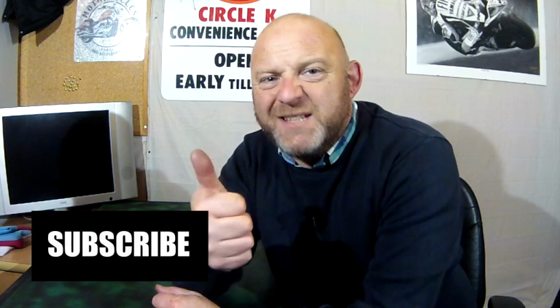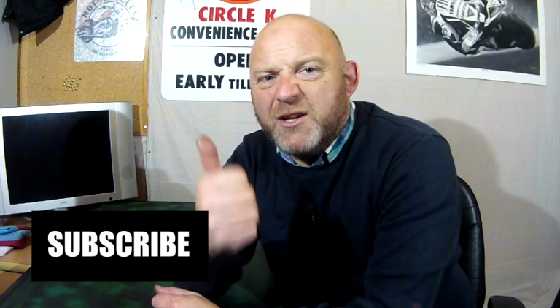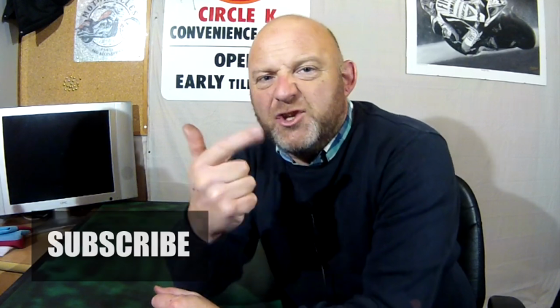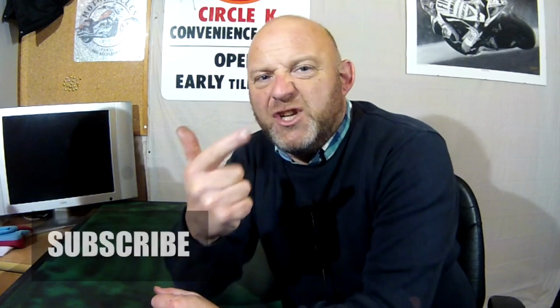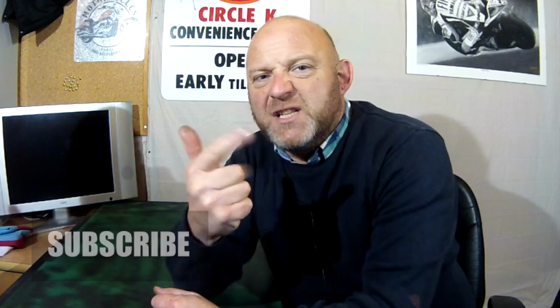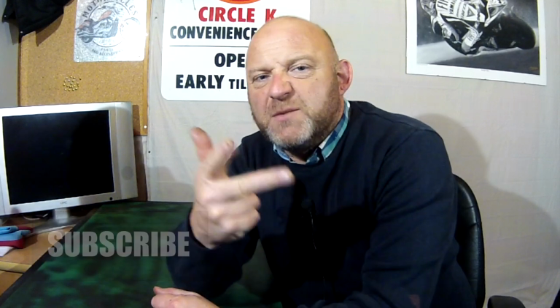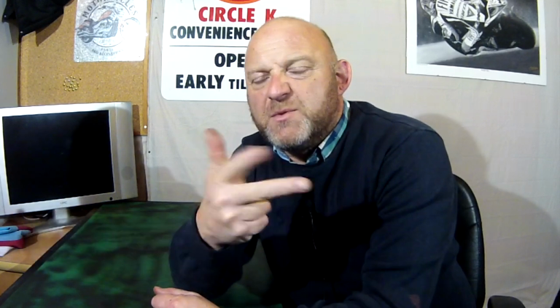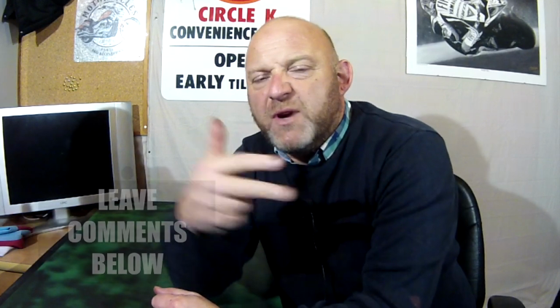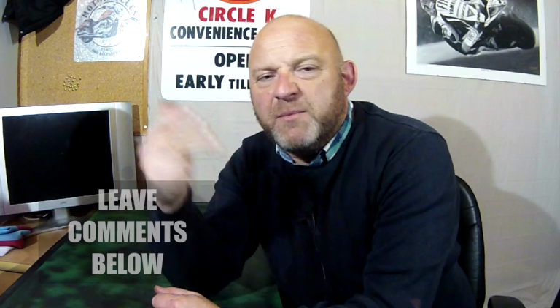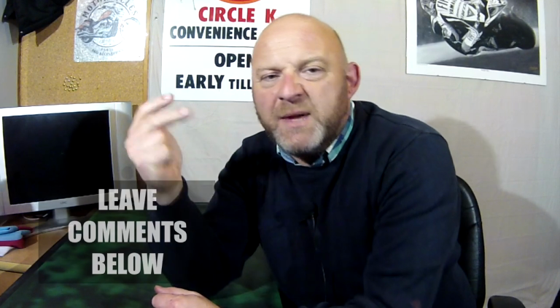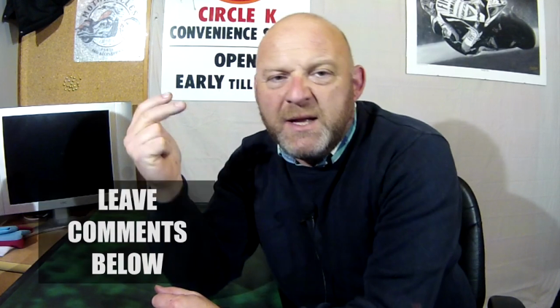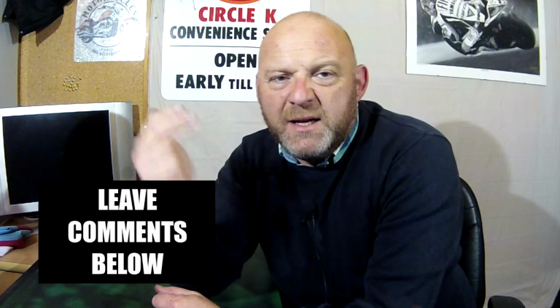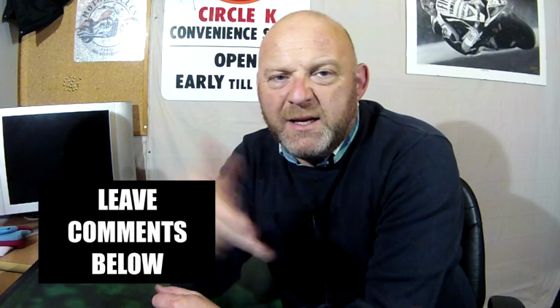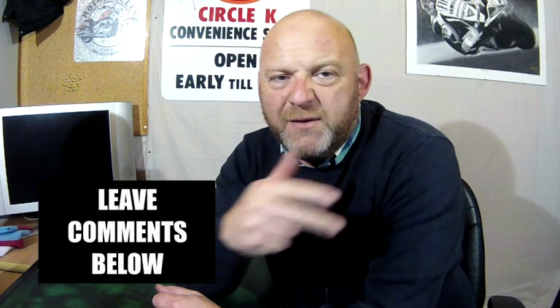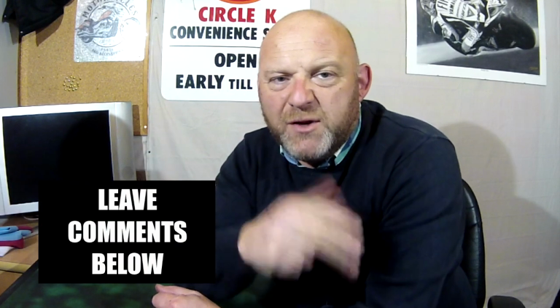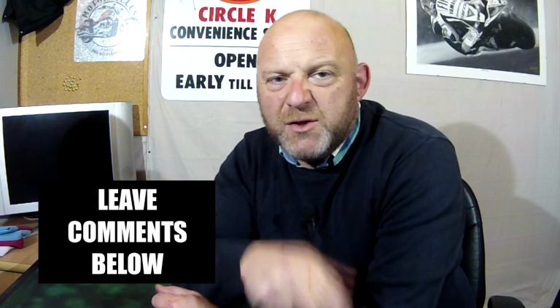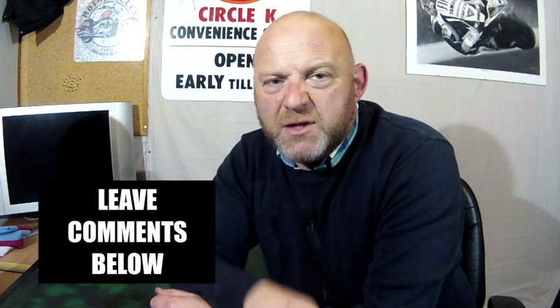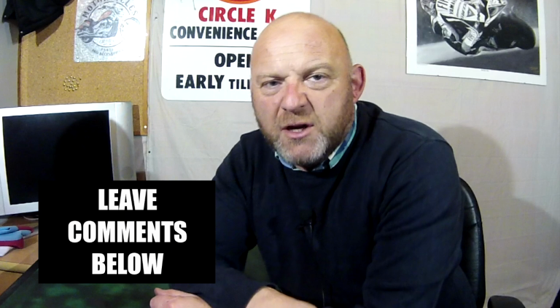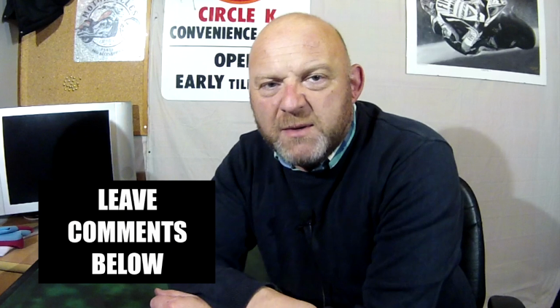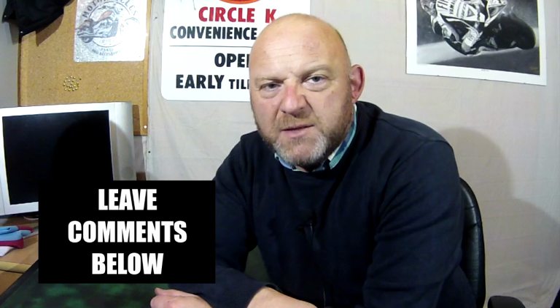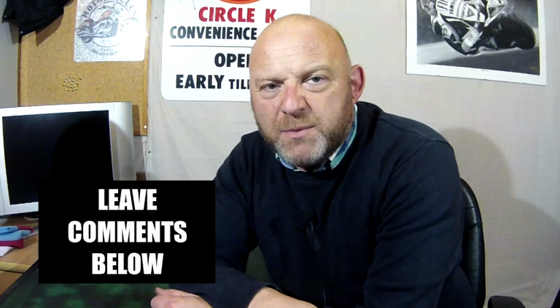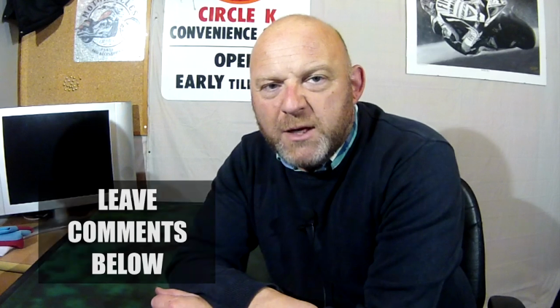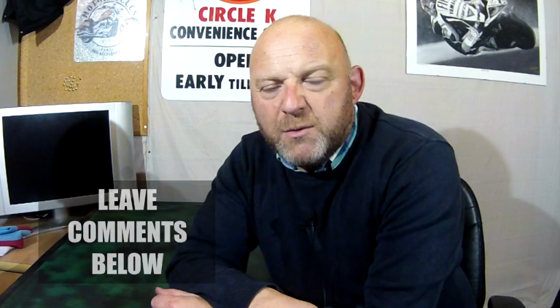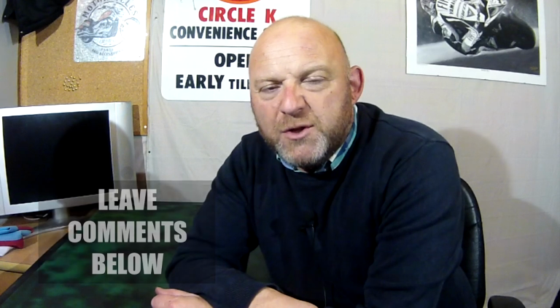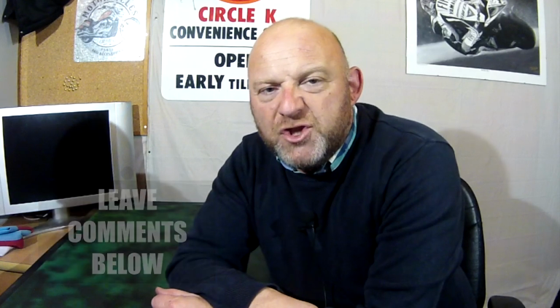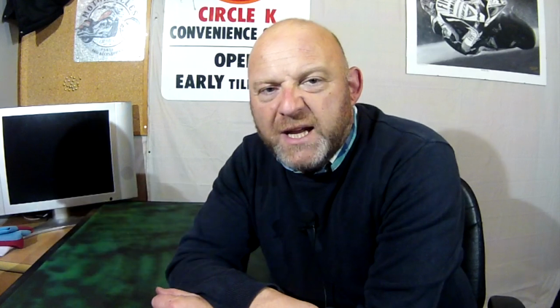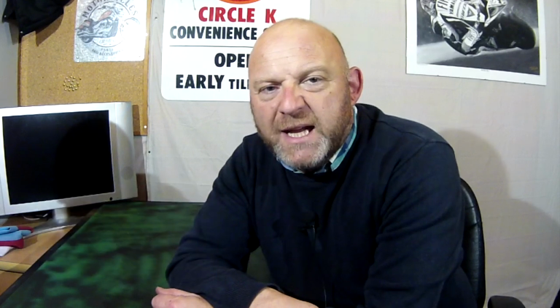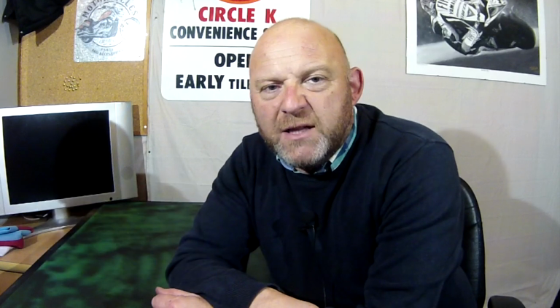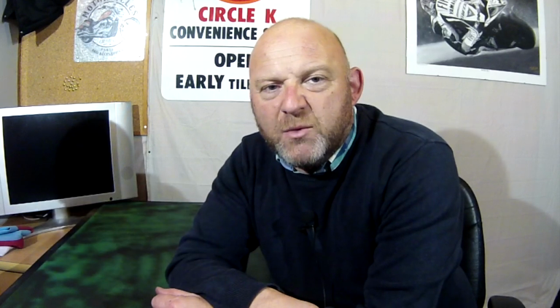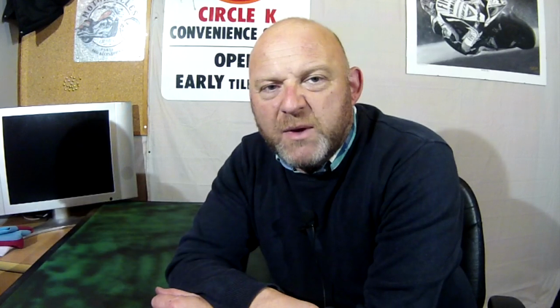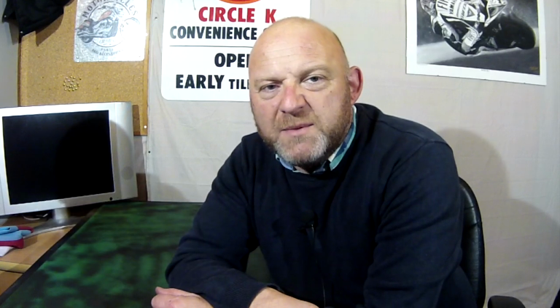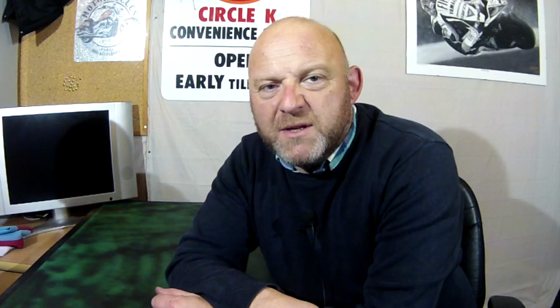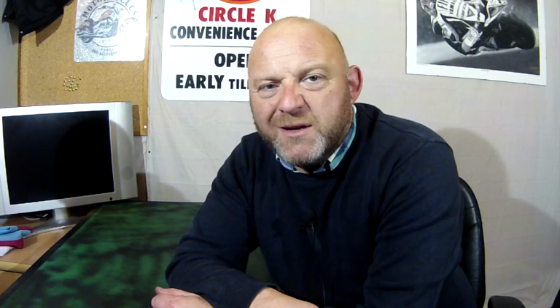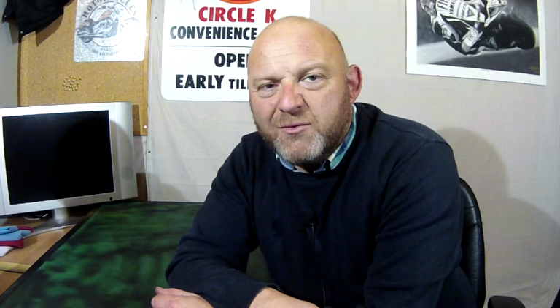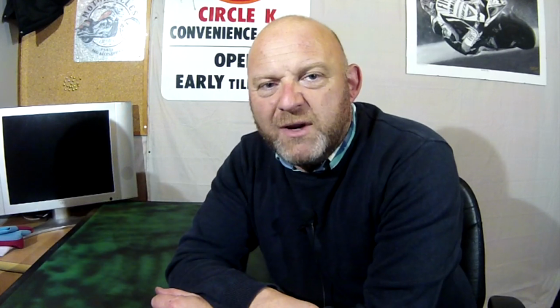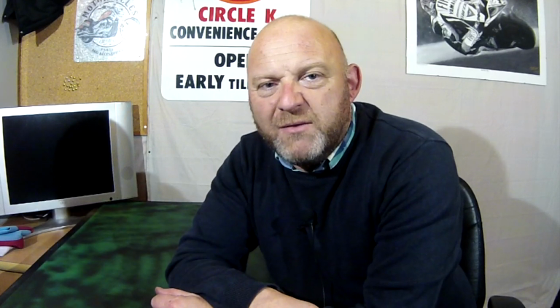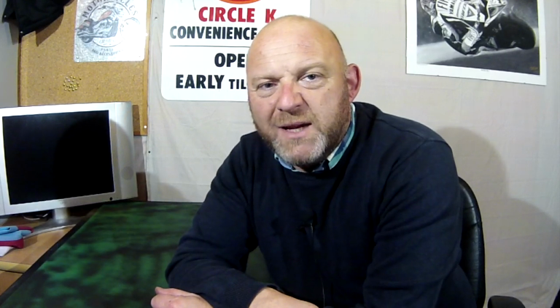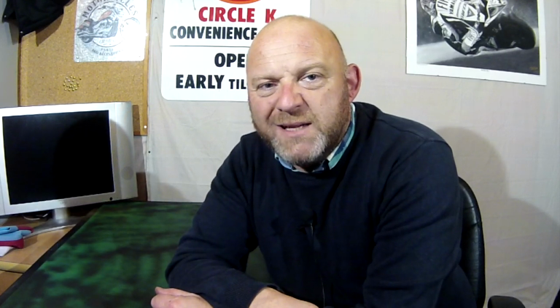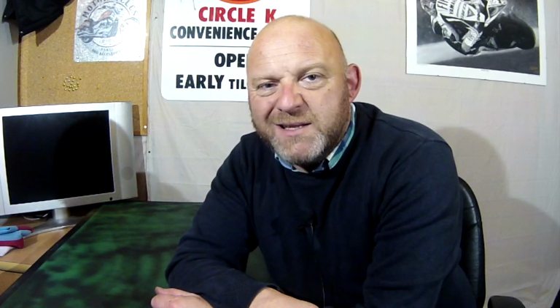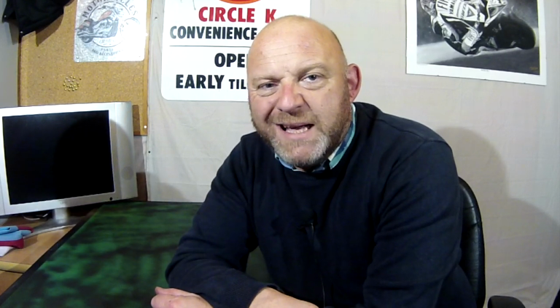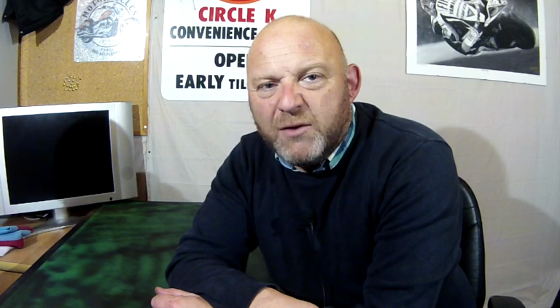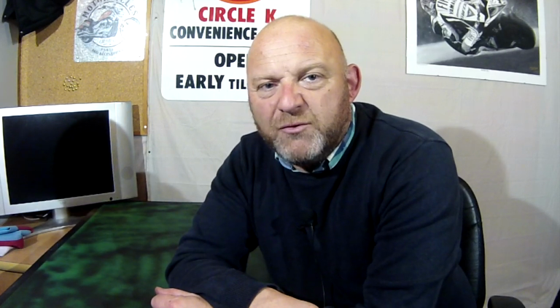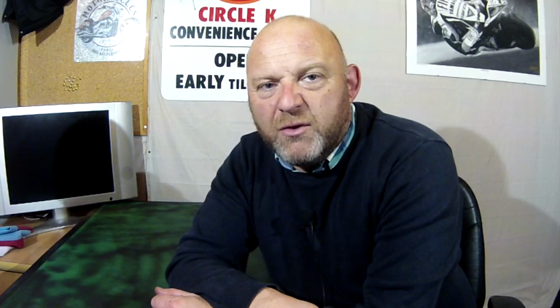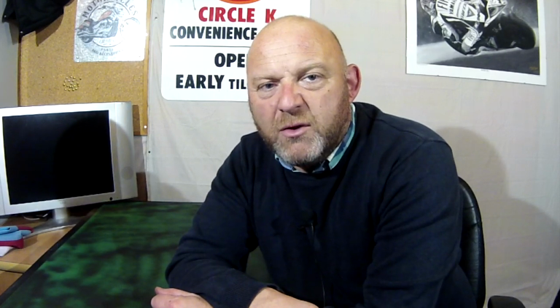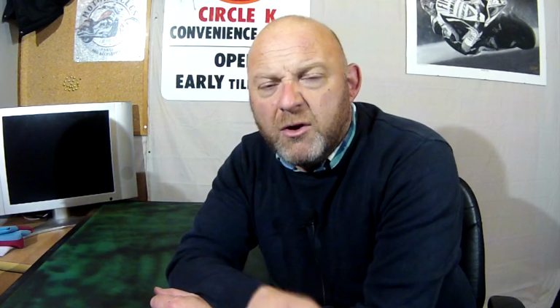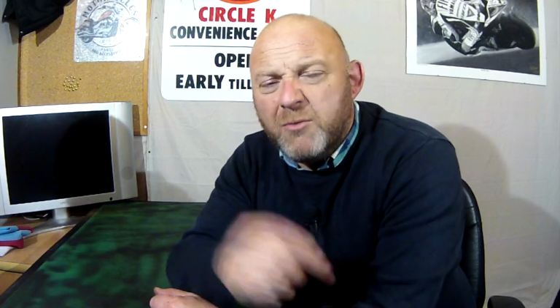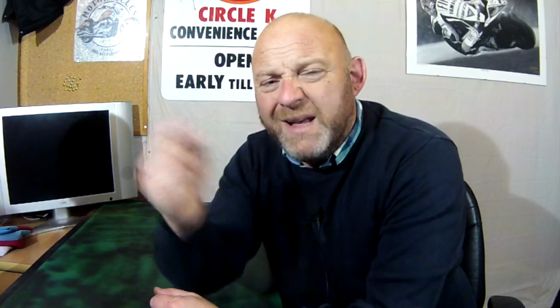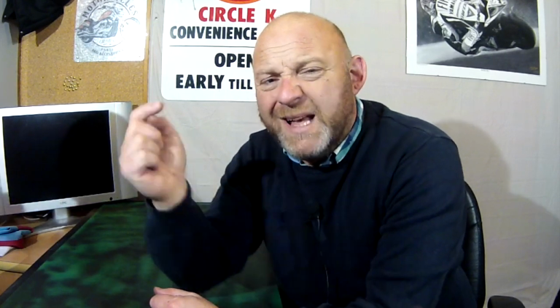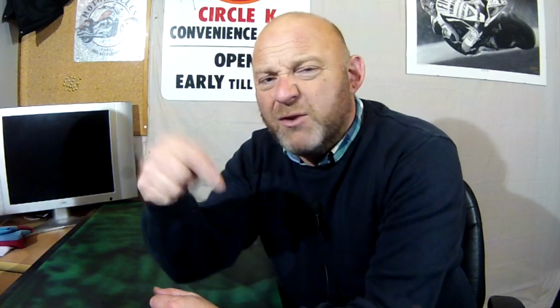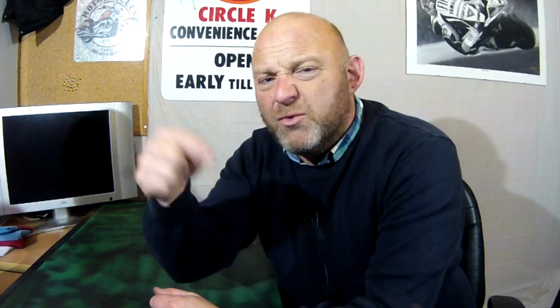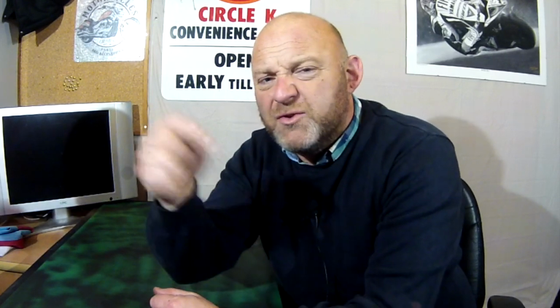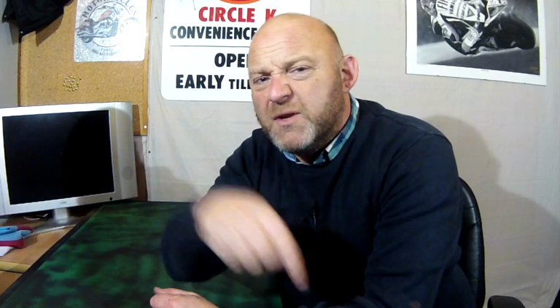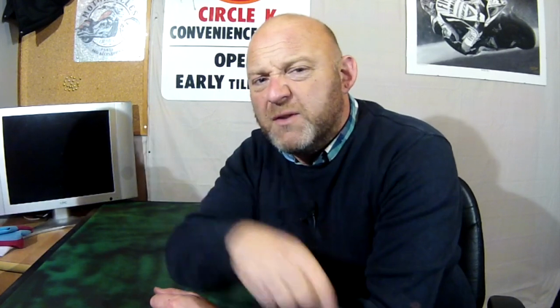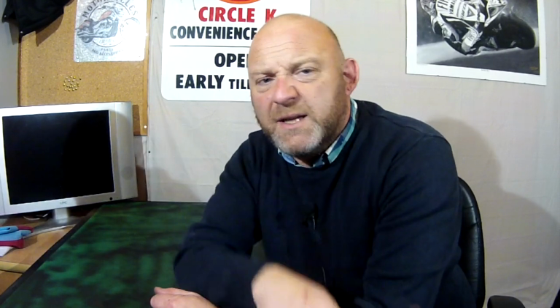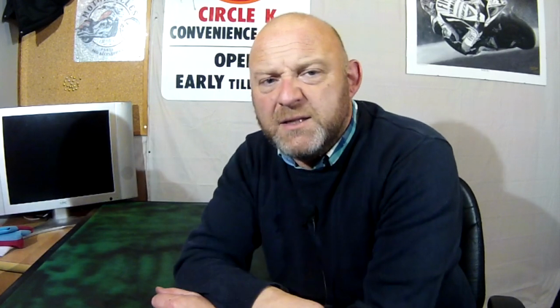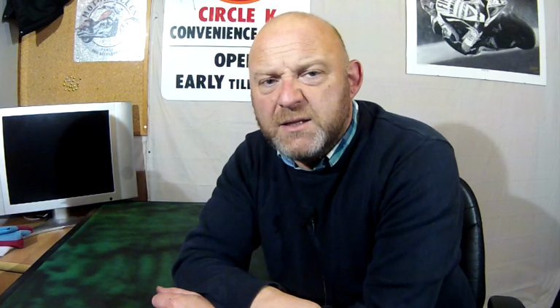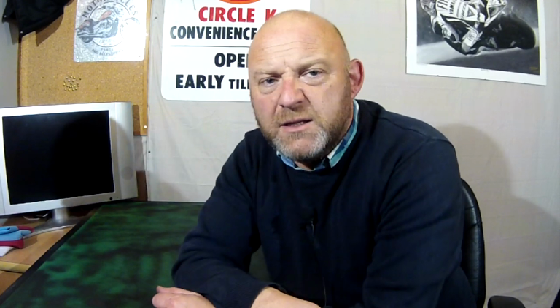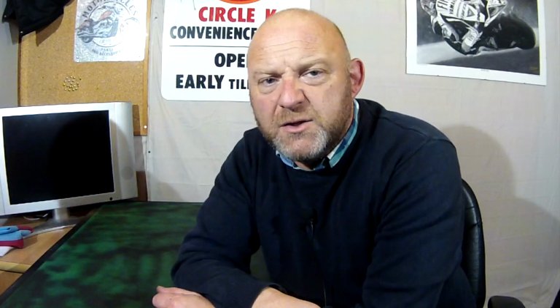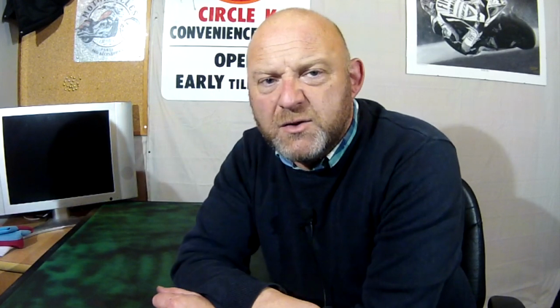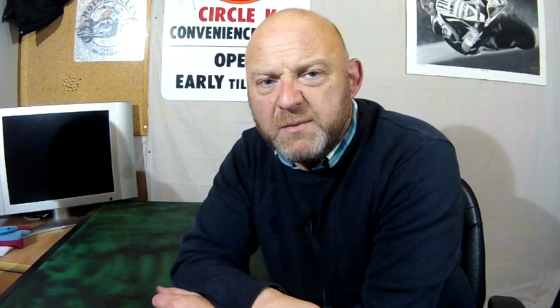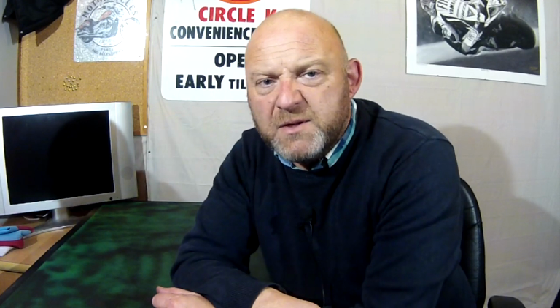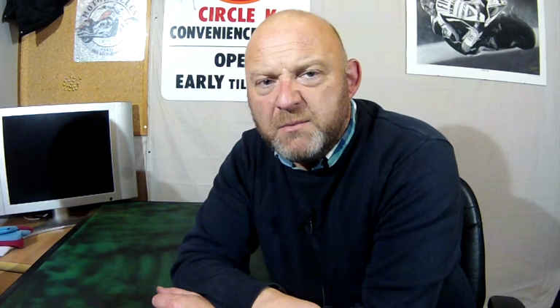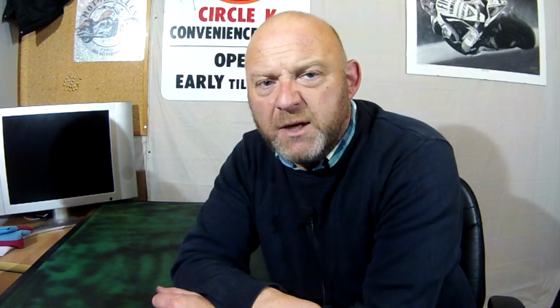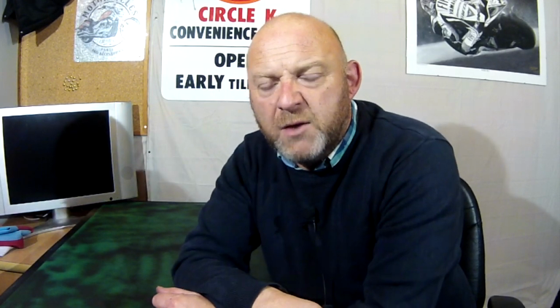Please like, share, and subscribe. Leave loads of comments below and check out the website revelatoralf.com, and also the links in the description below.